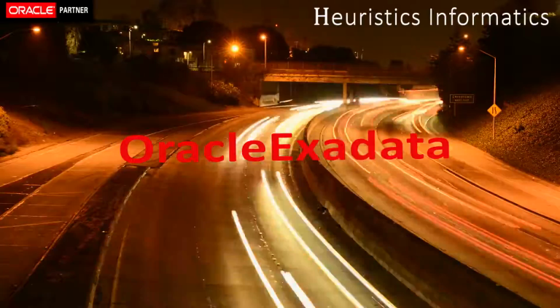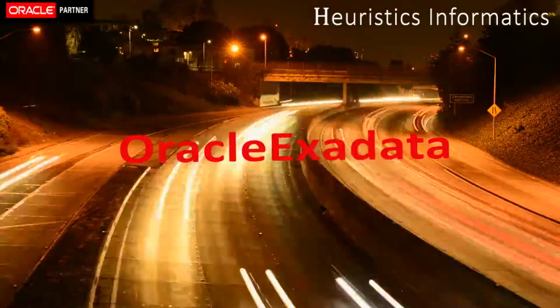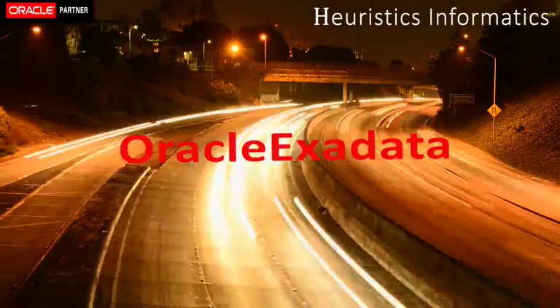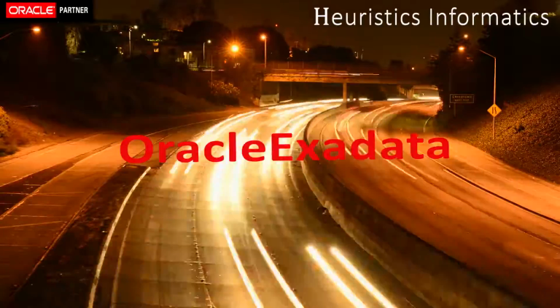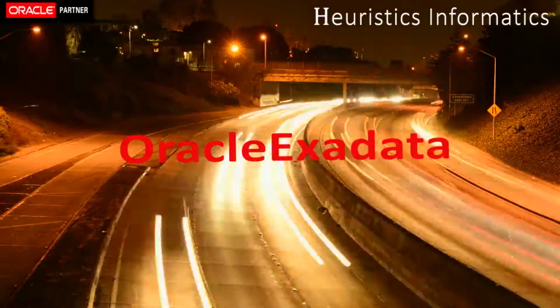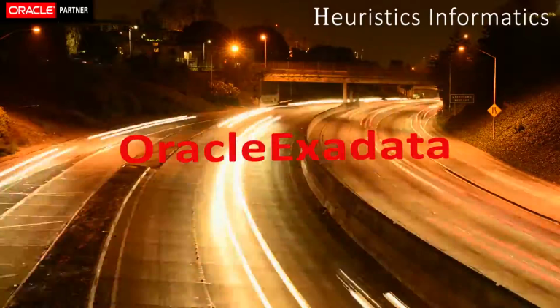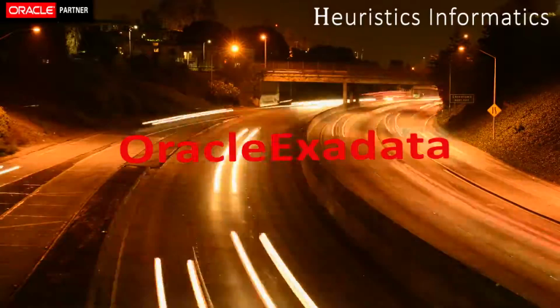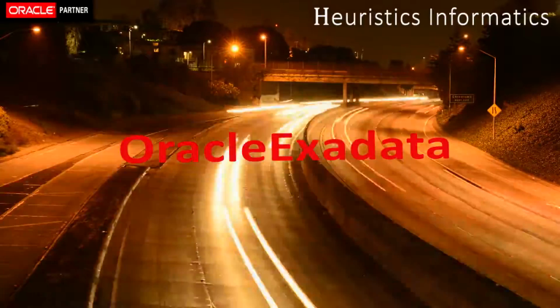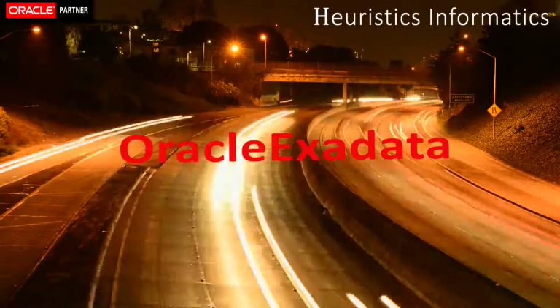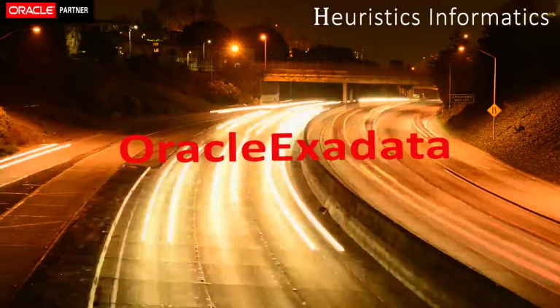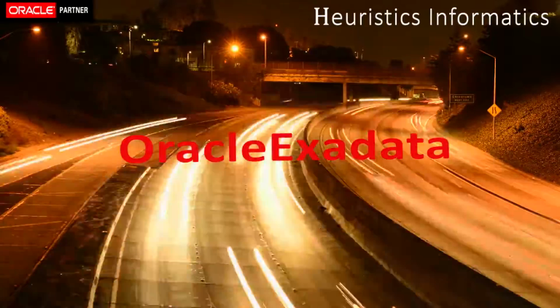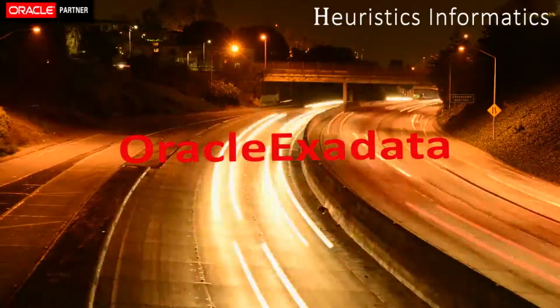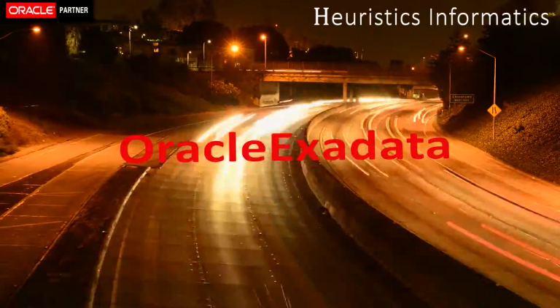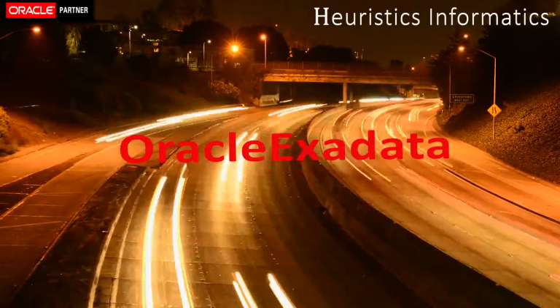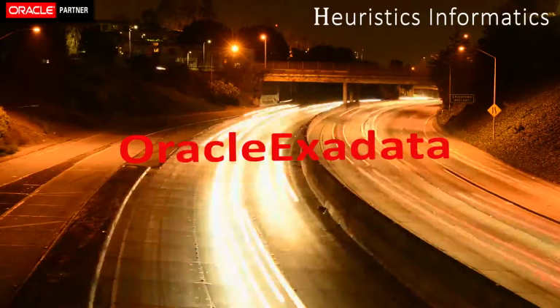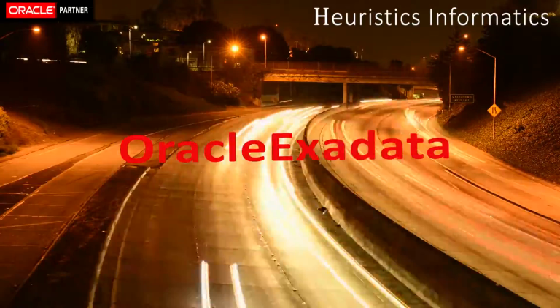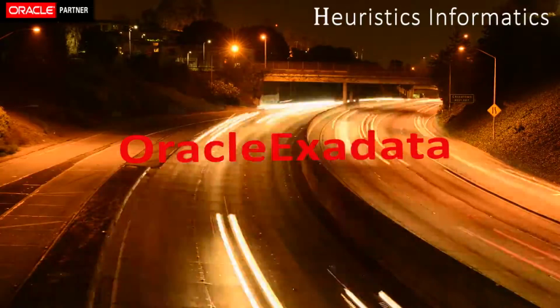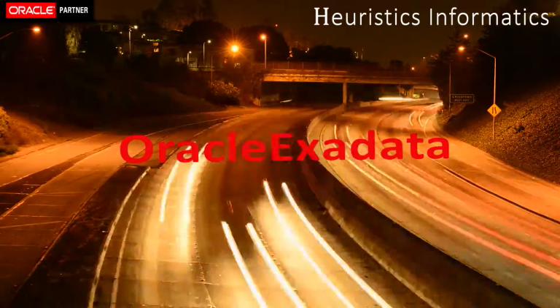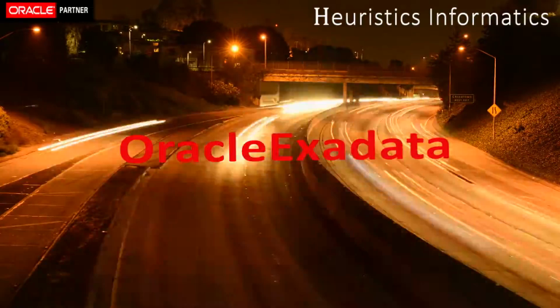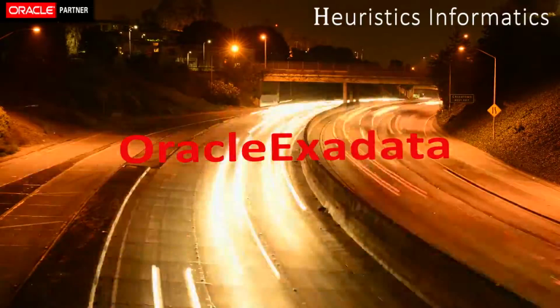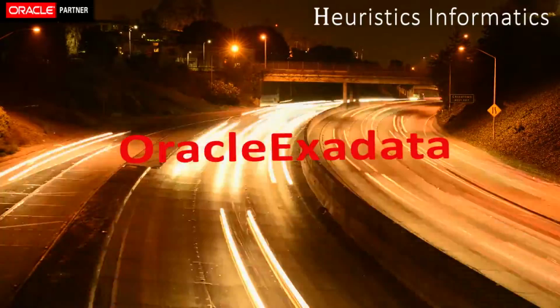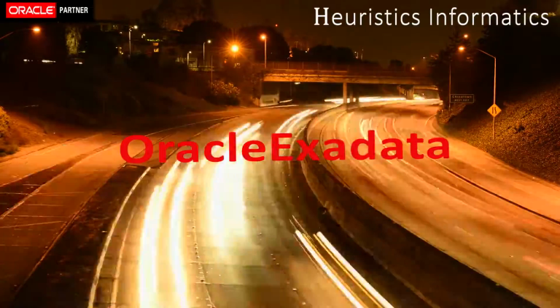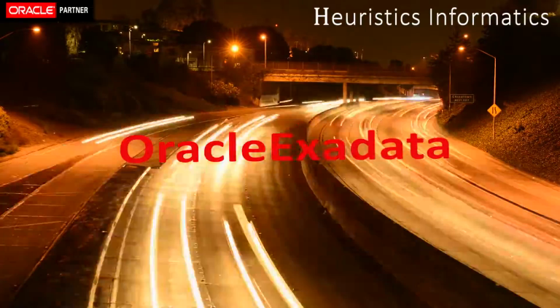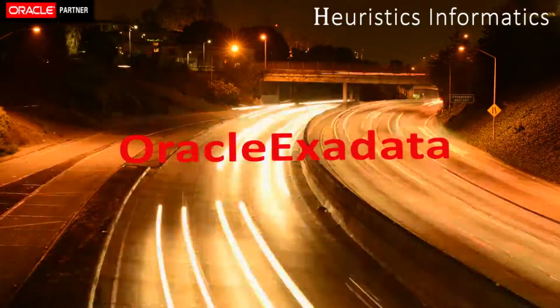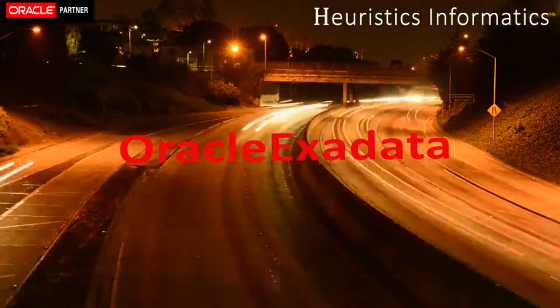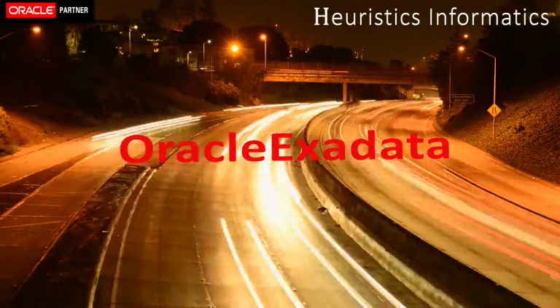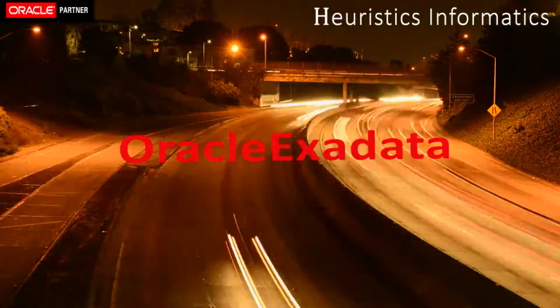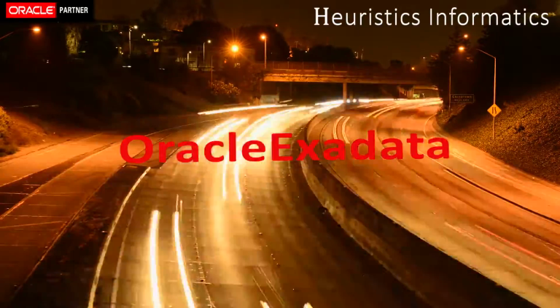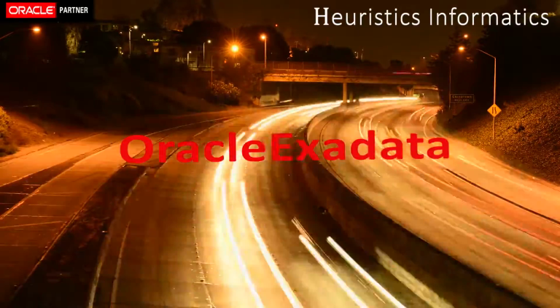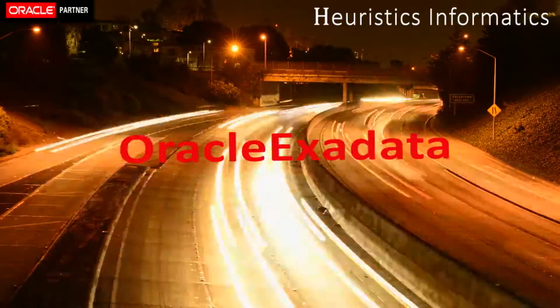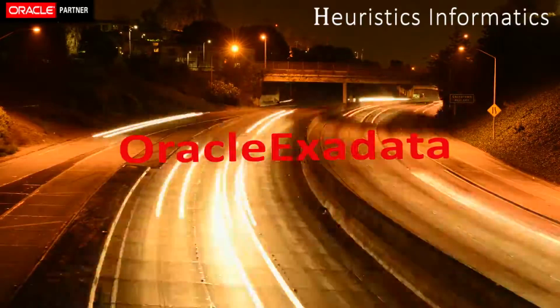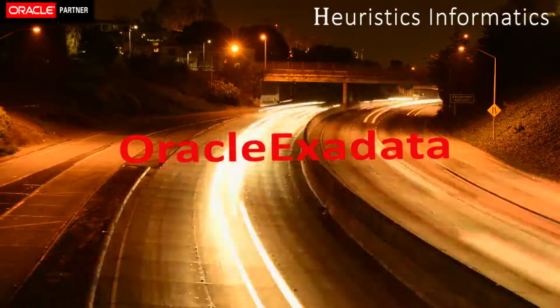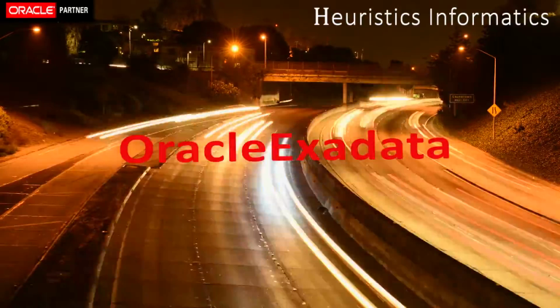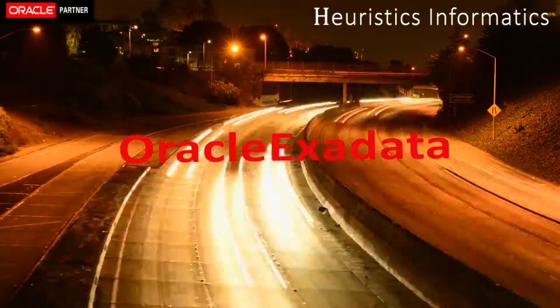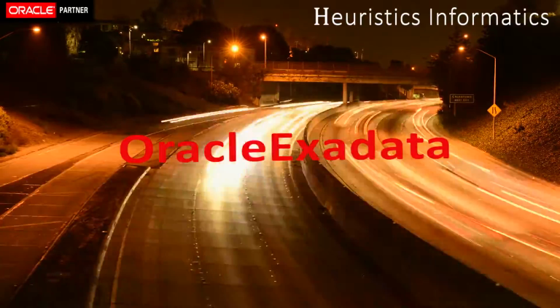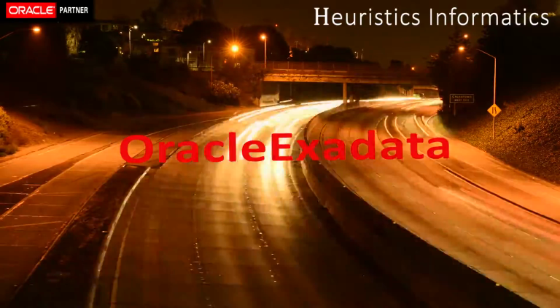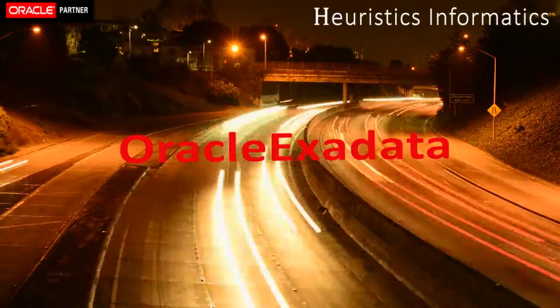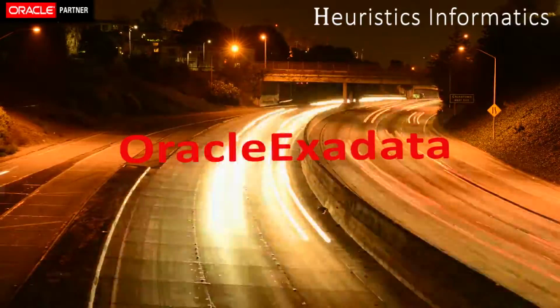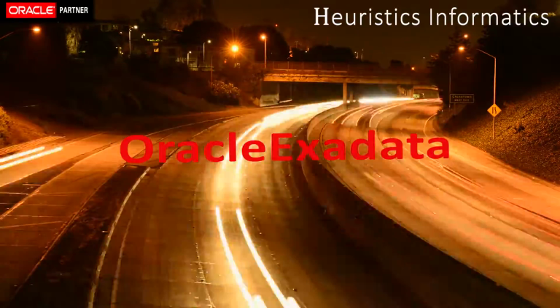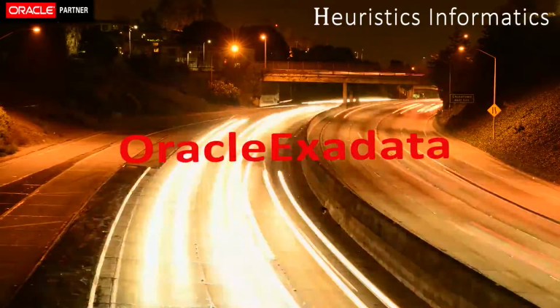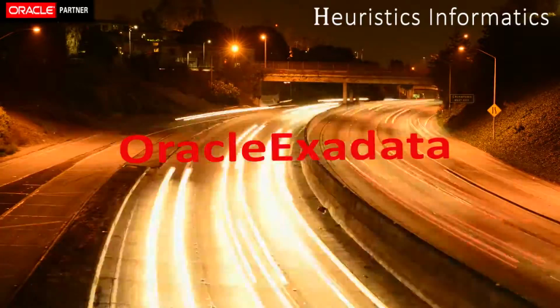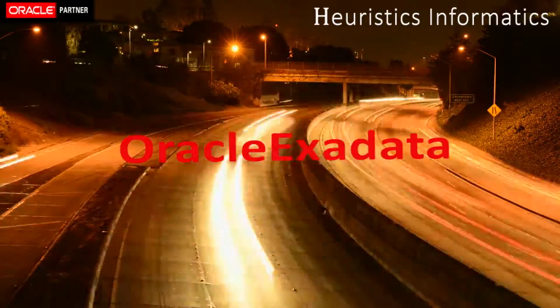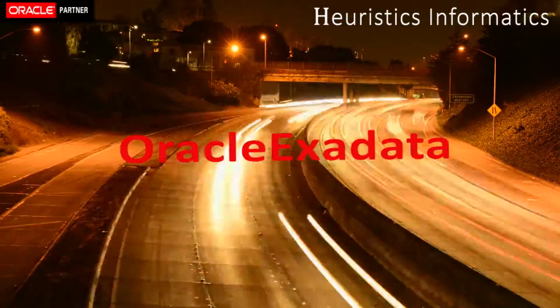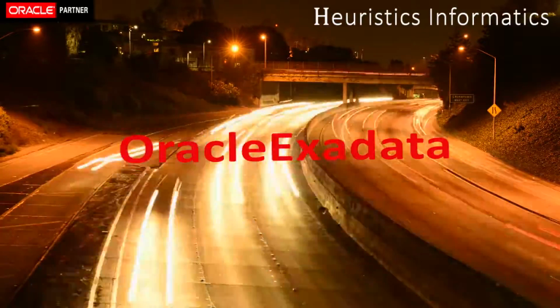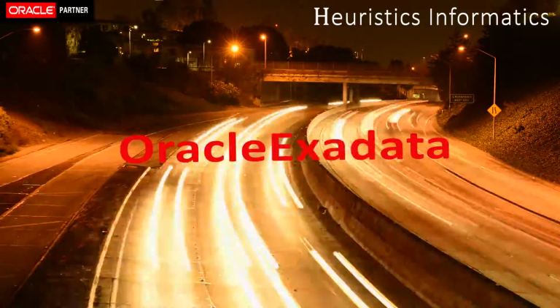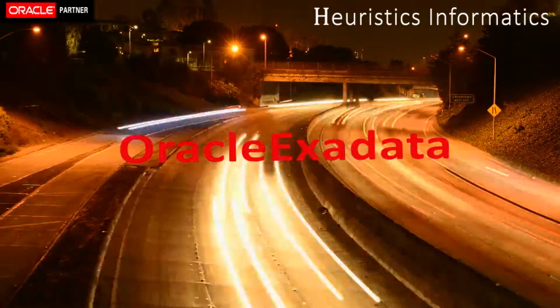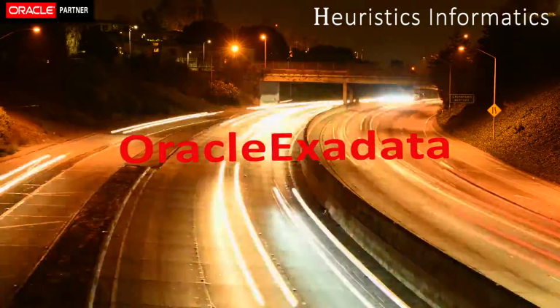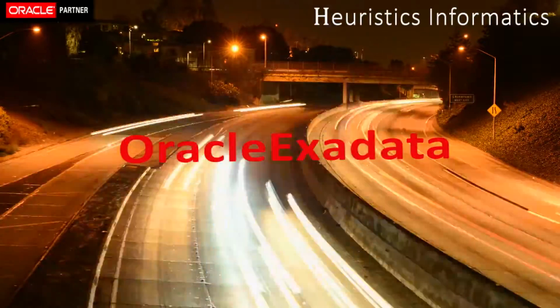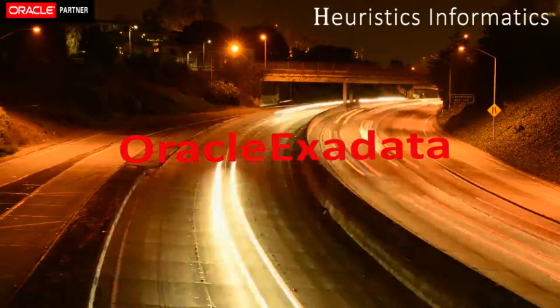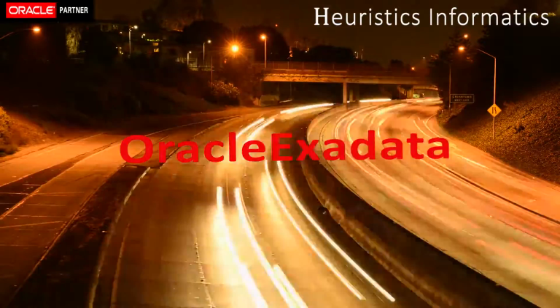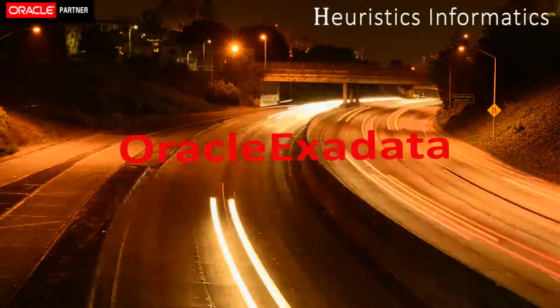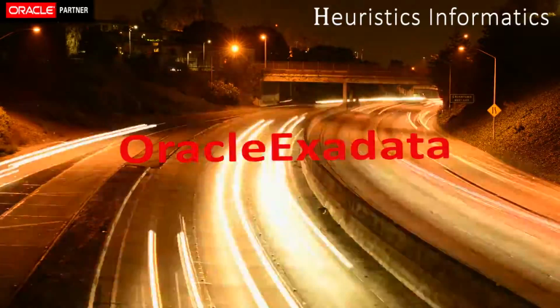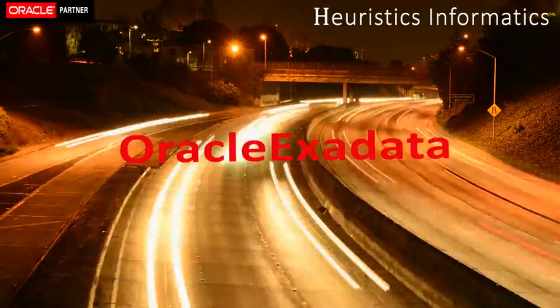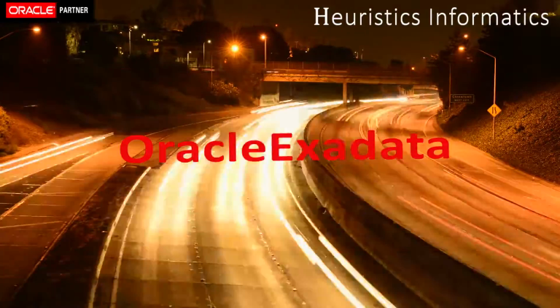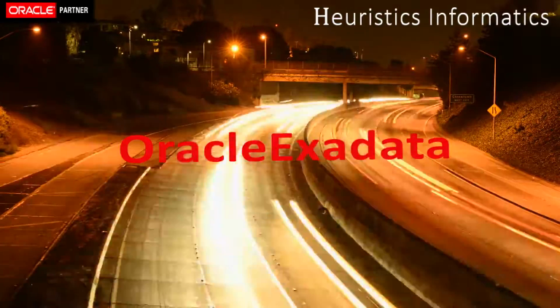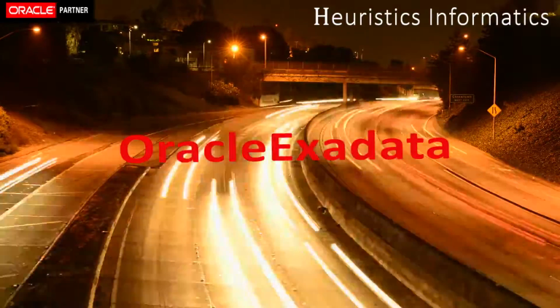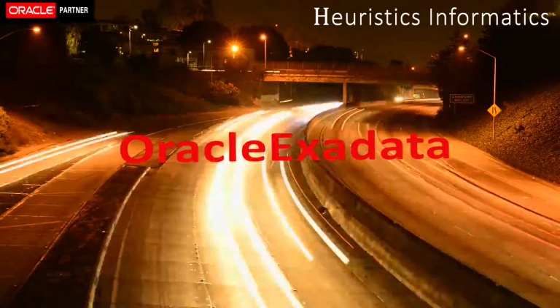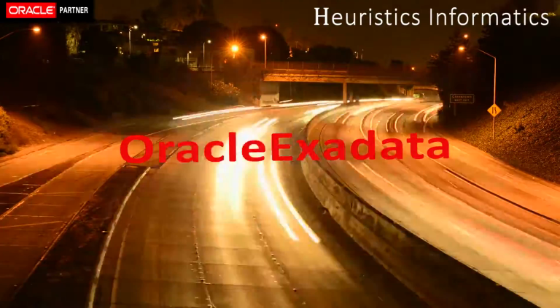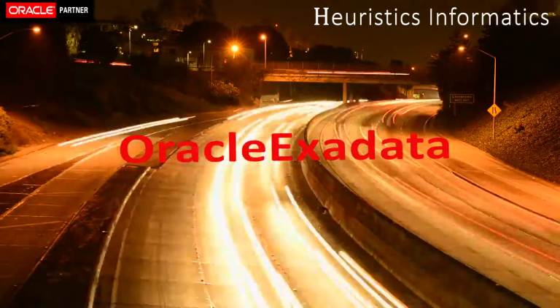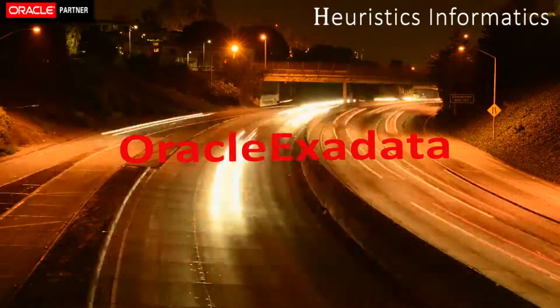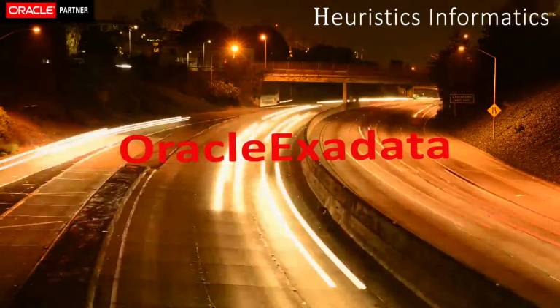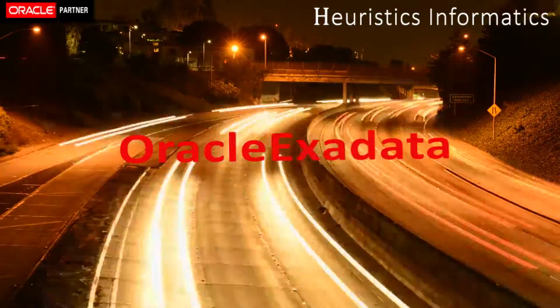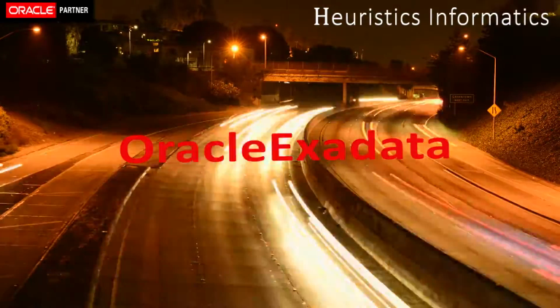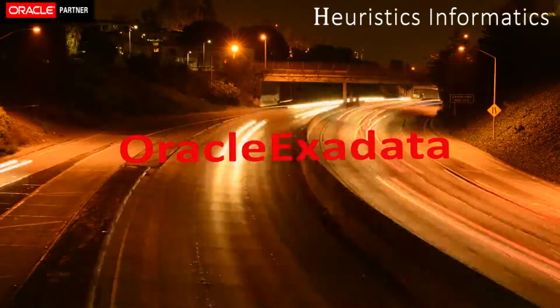Welcome to Heiristics Informatics YouTube channel. Today we will have a glimpse of Oracle Exadata.